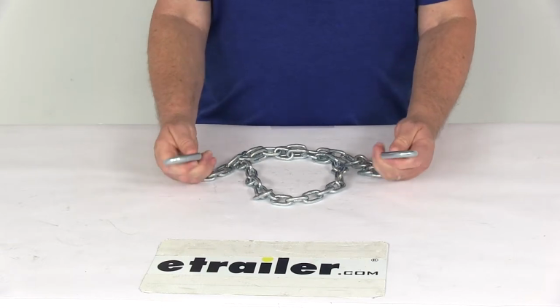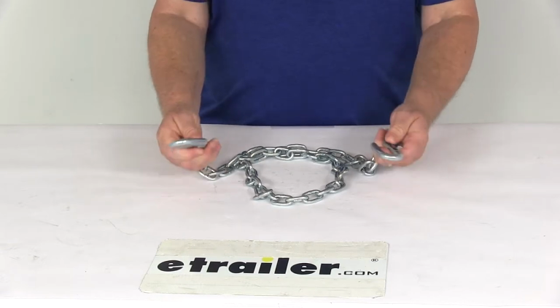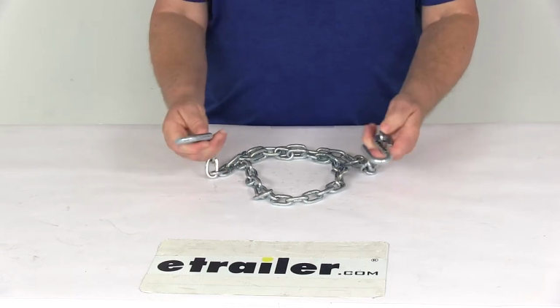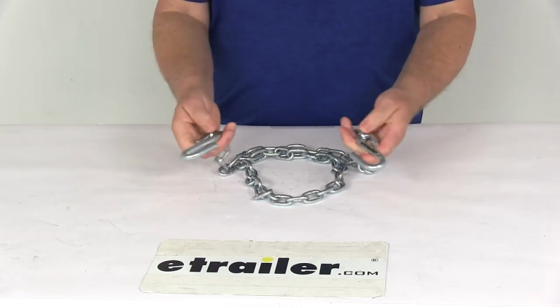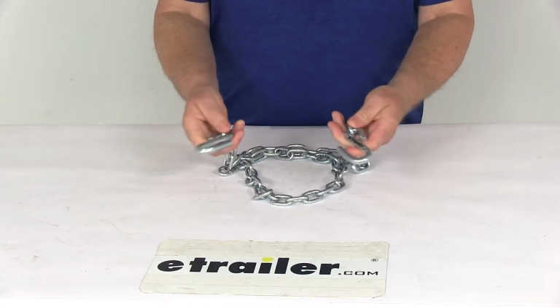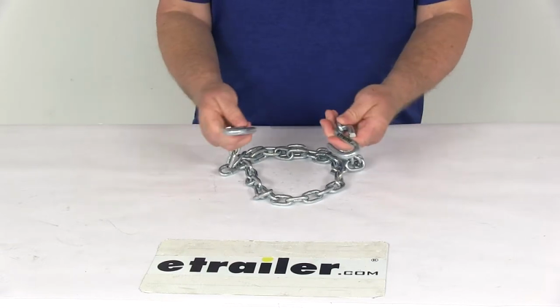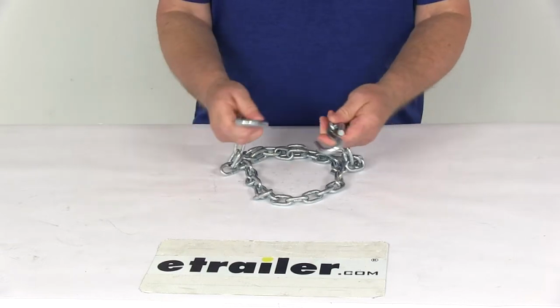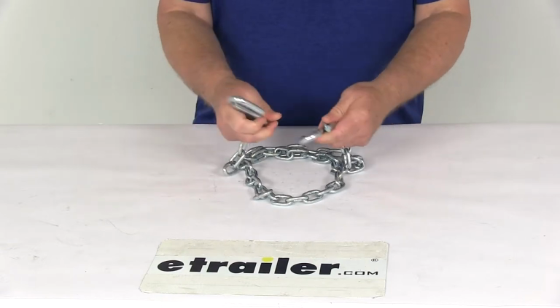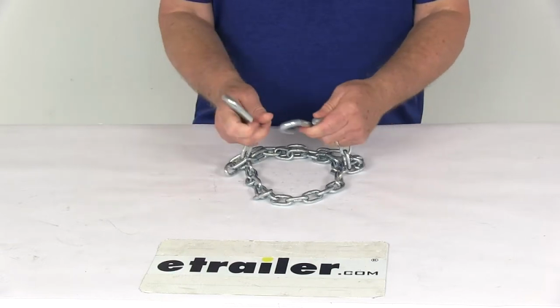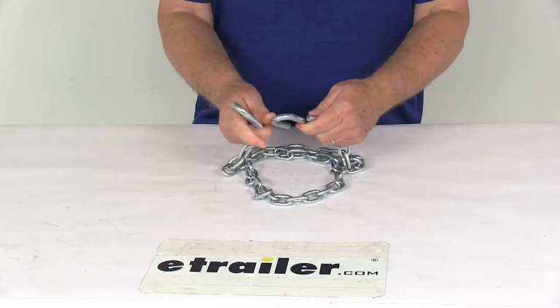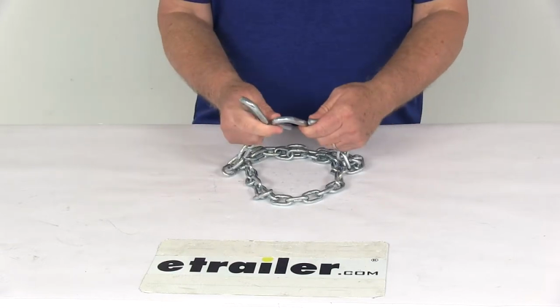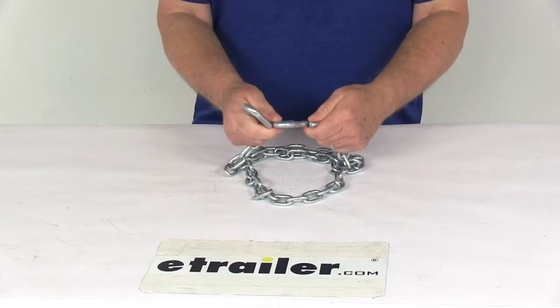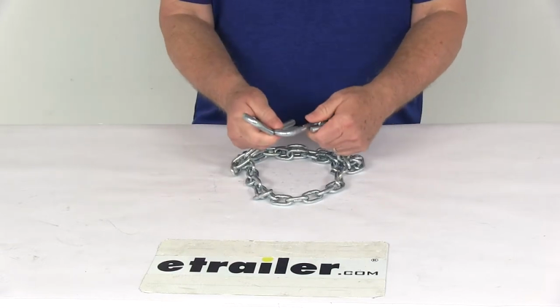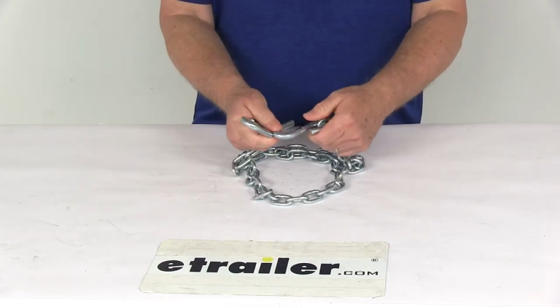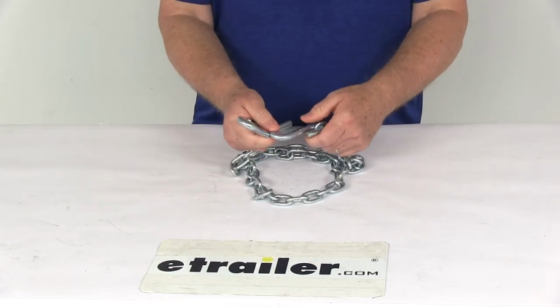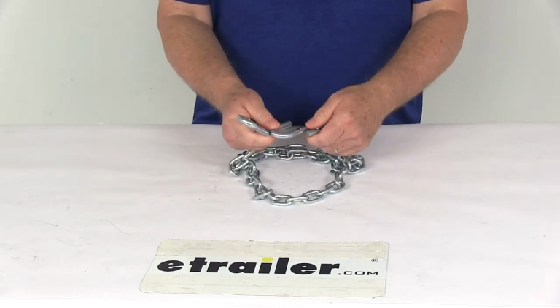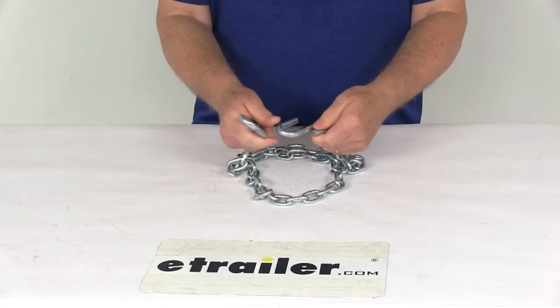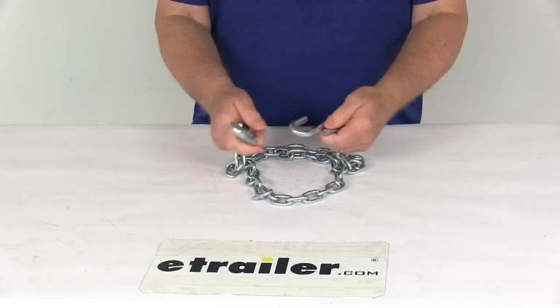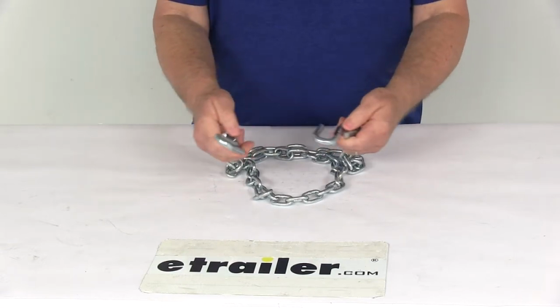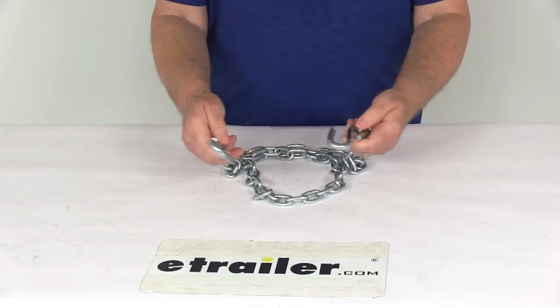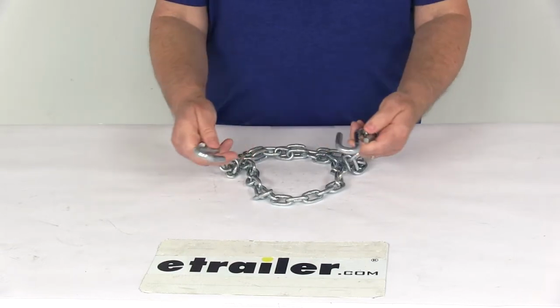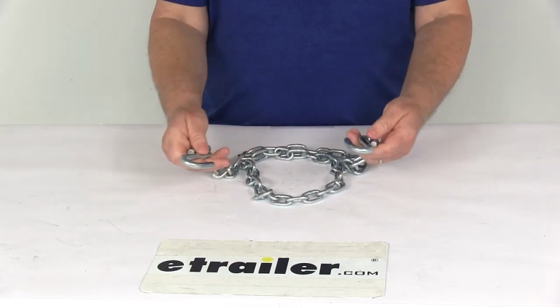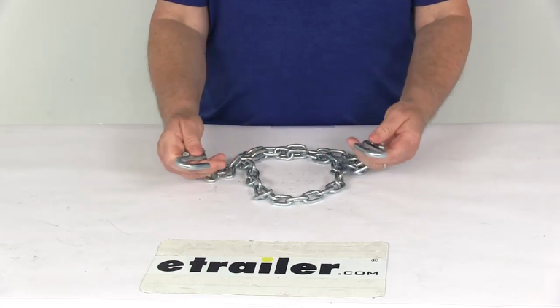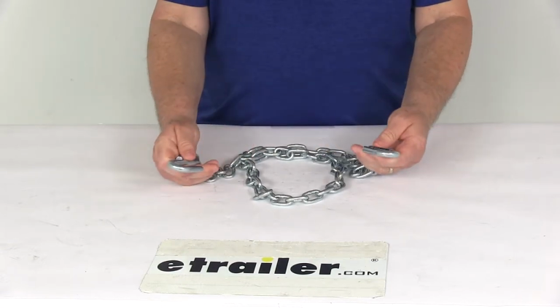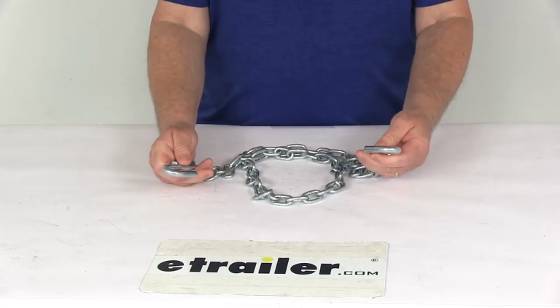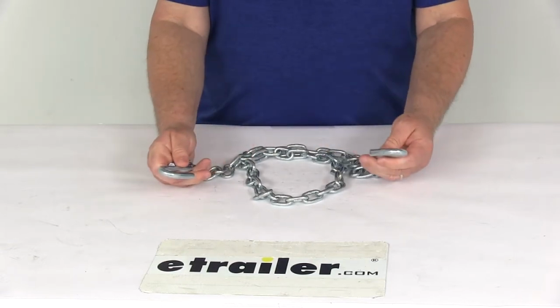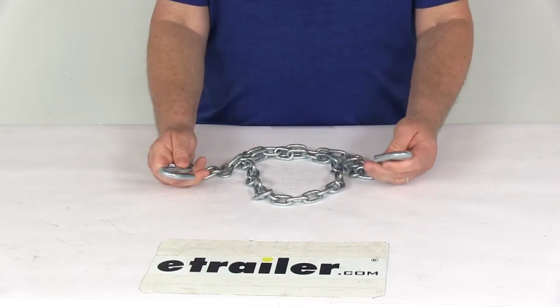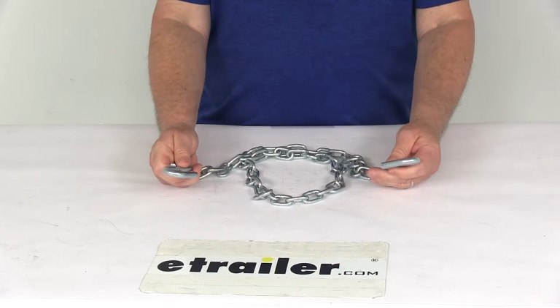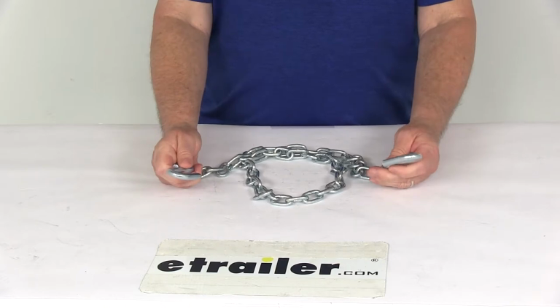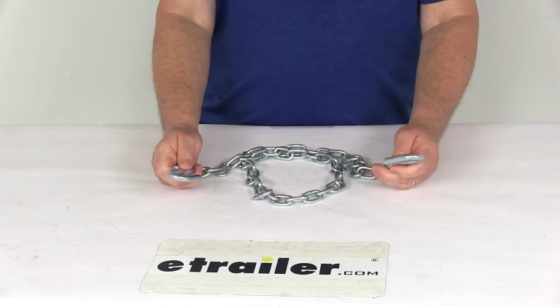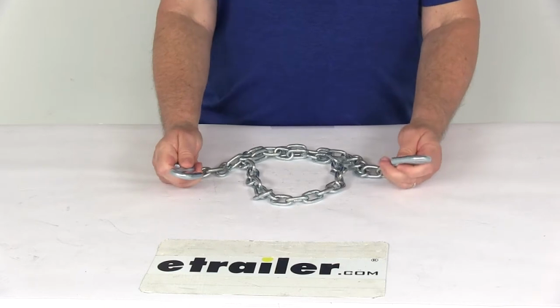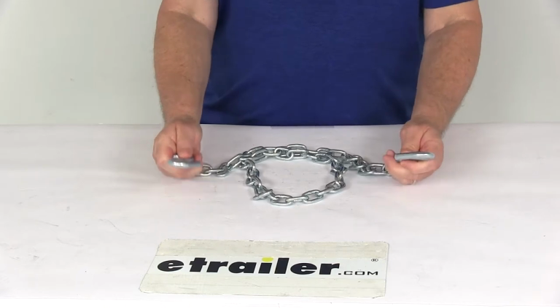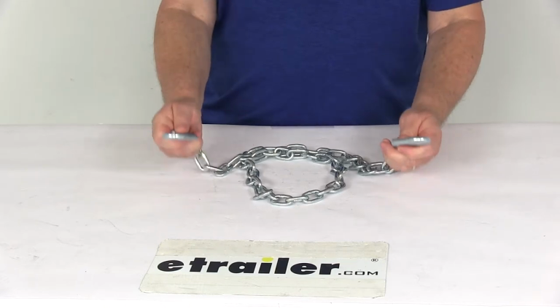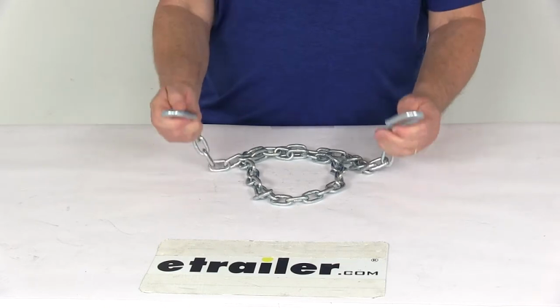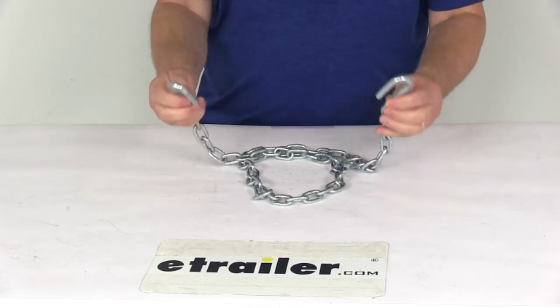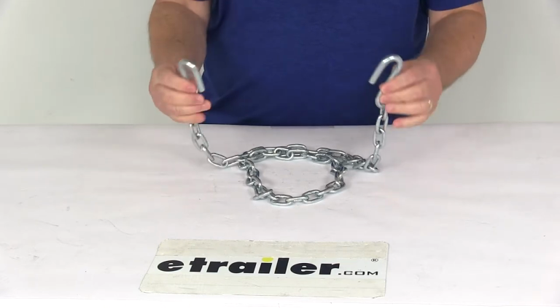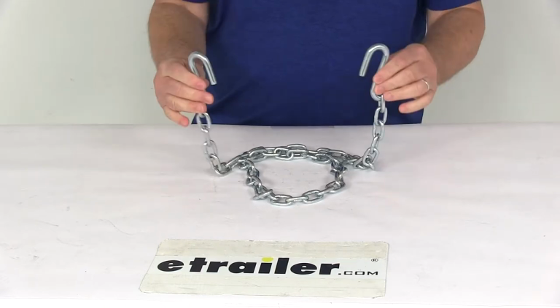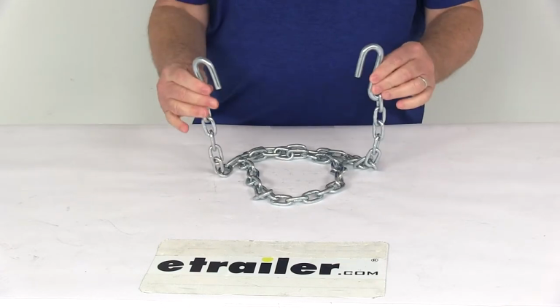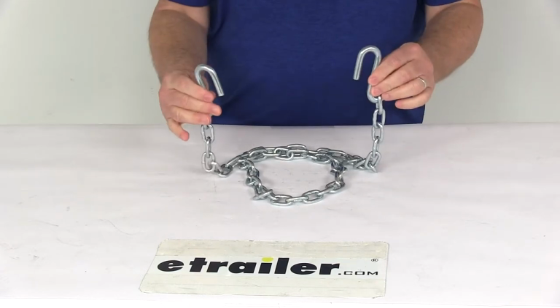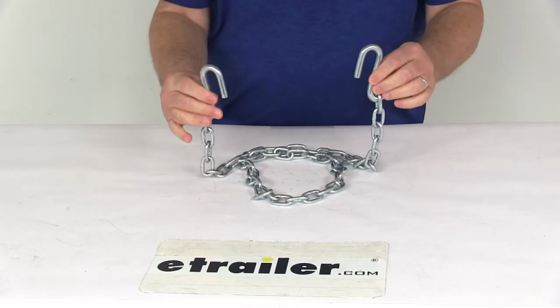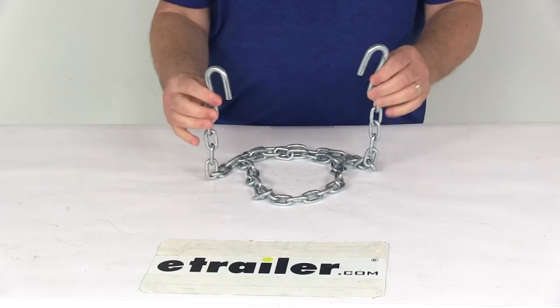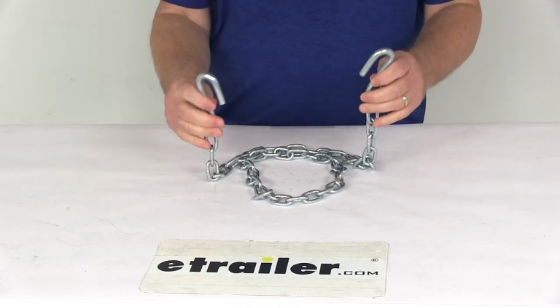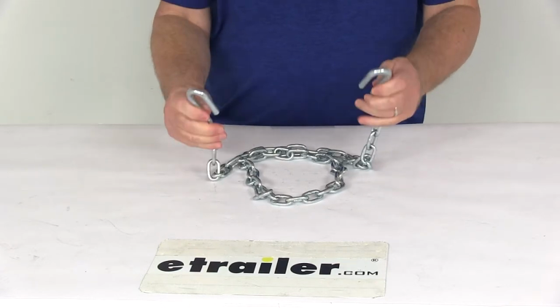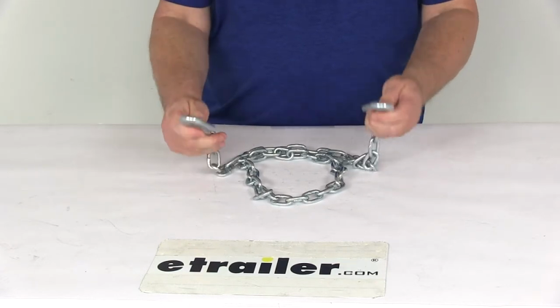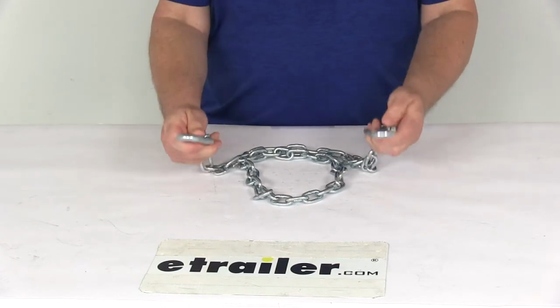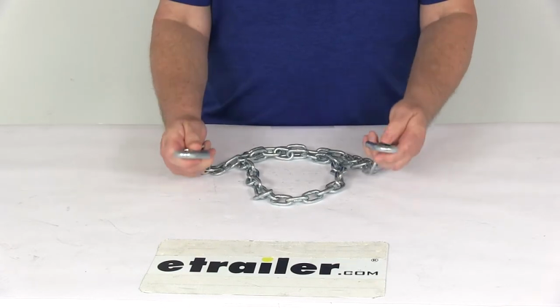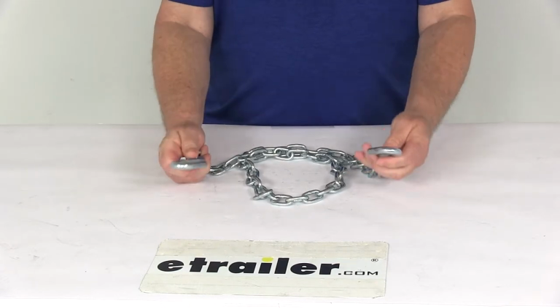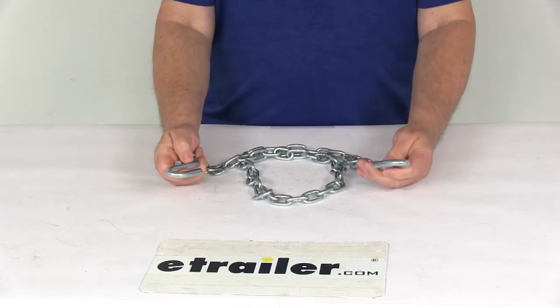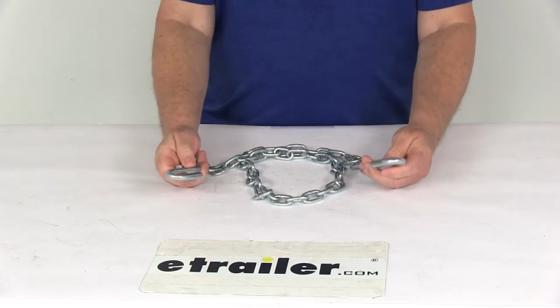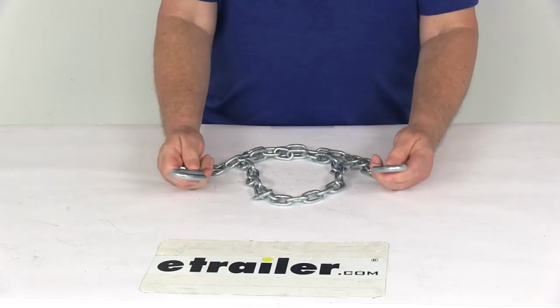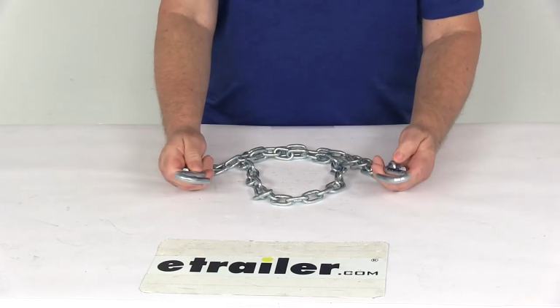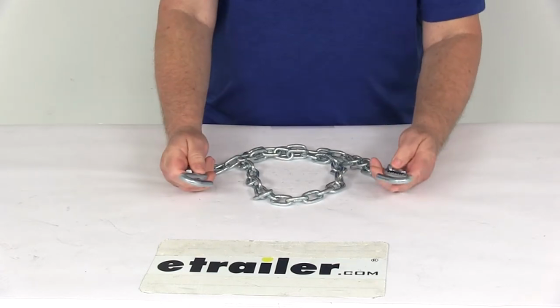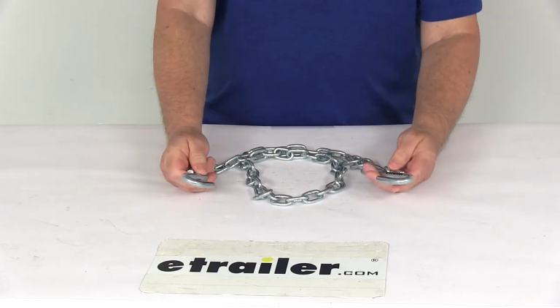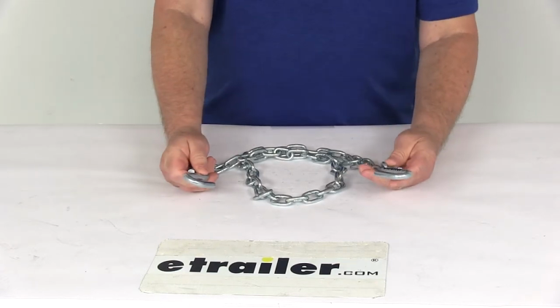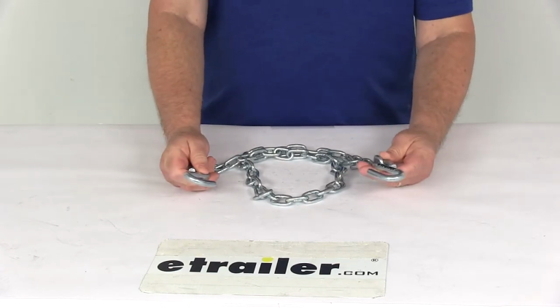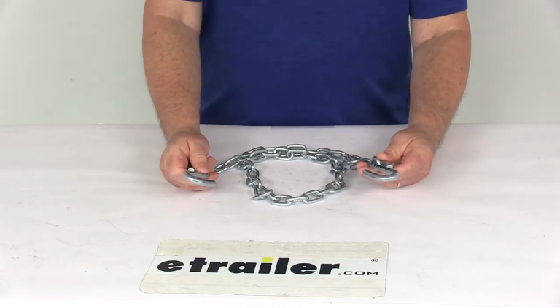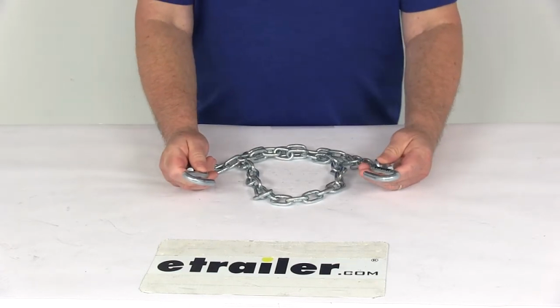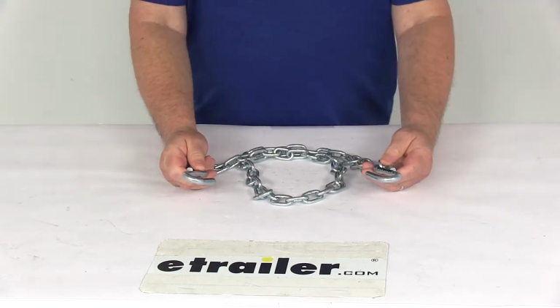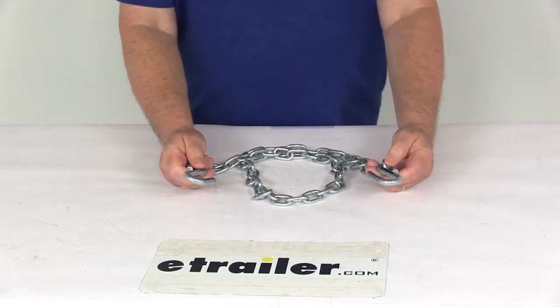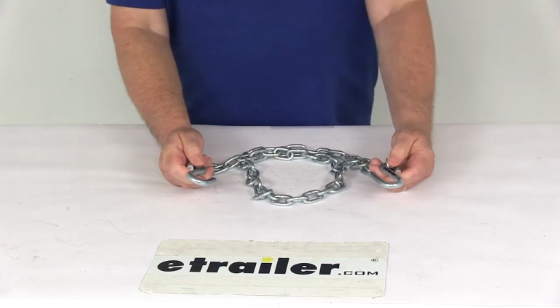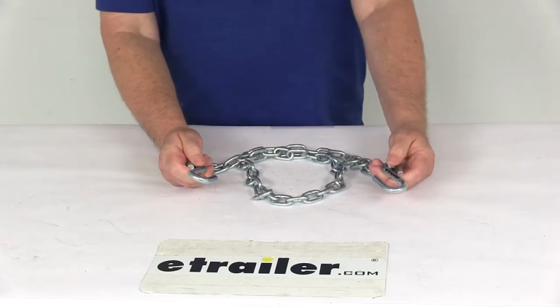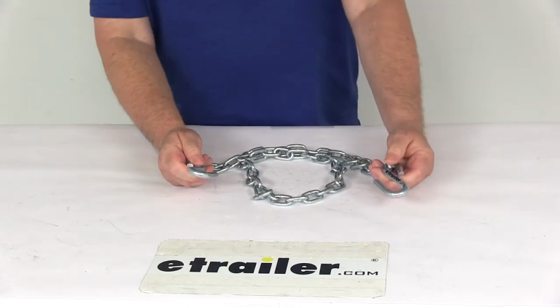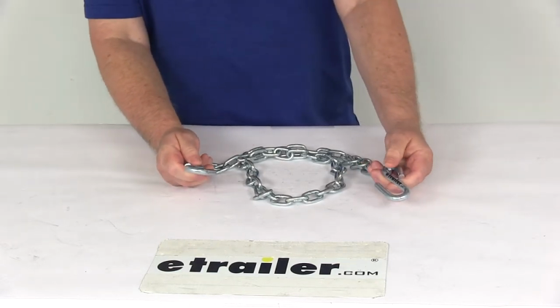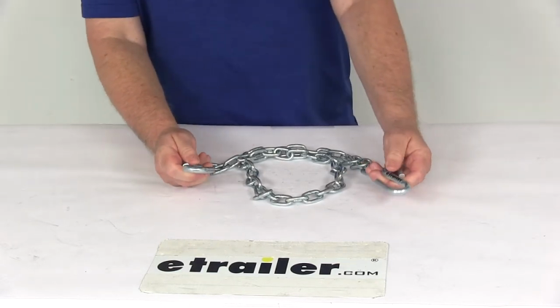This chain has a nice zinc finish that helps resist rust and corrosion, and it features durable steel construction. Again, the weight capacity is 3,000 pounds.